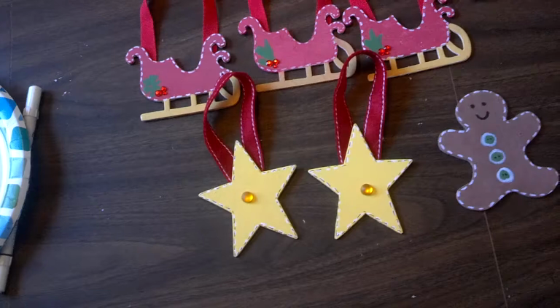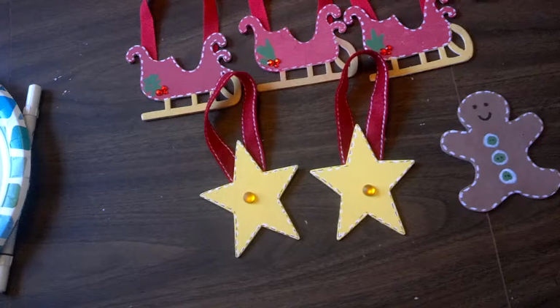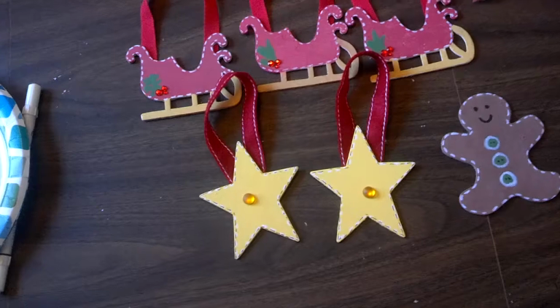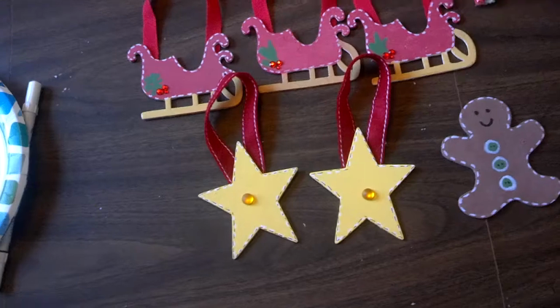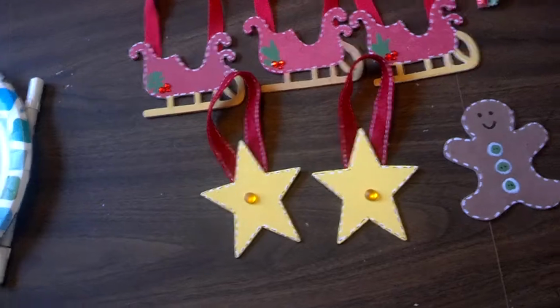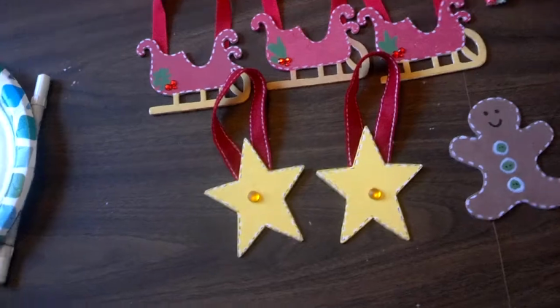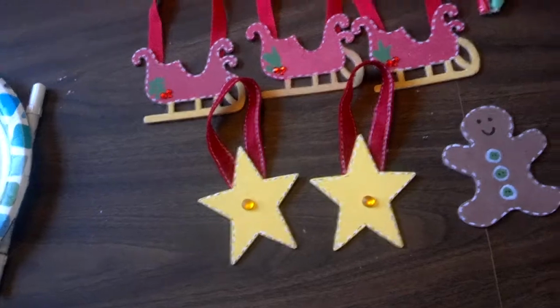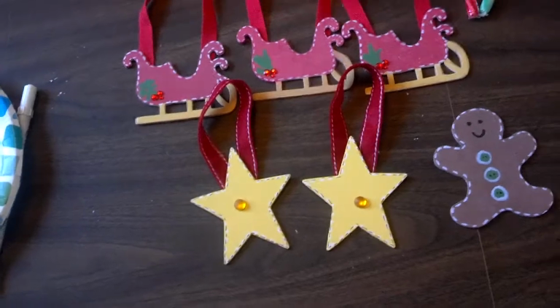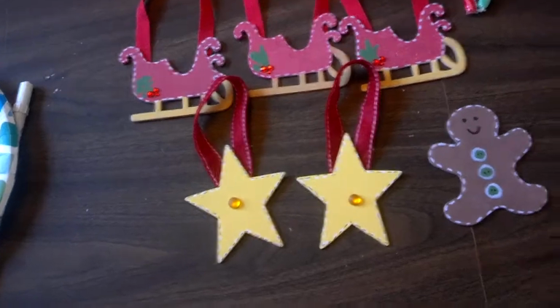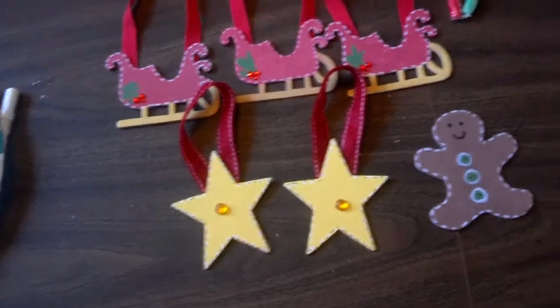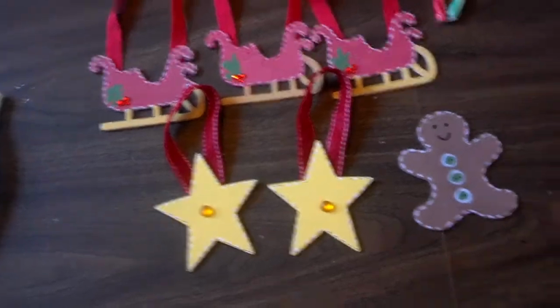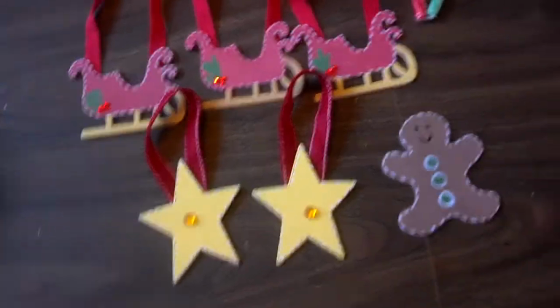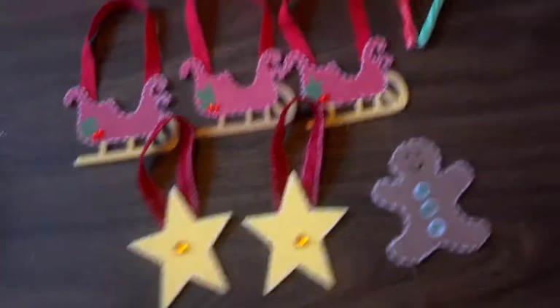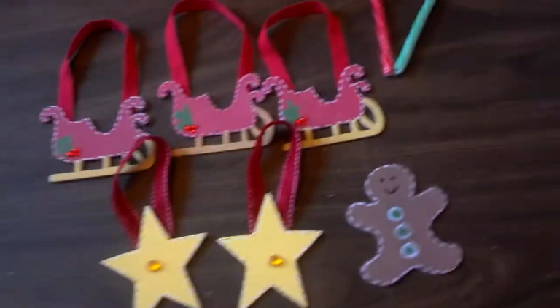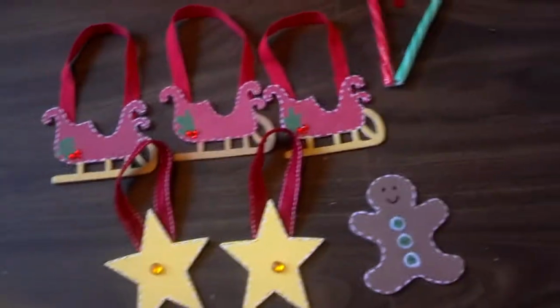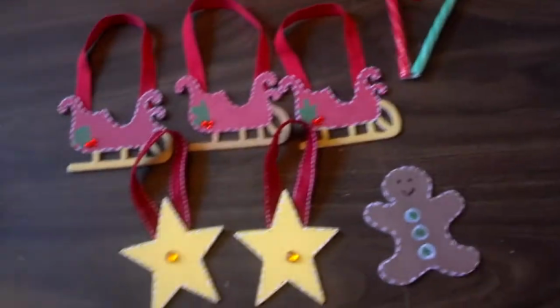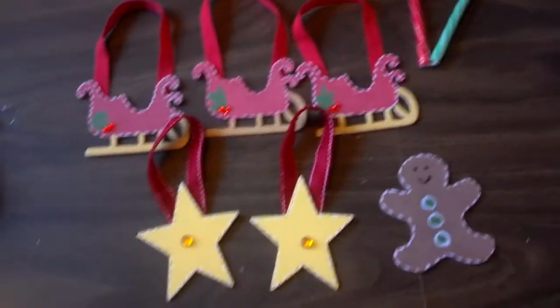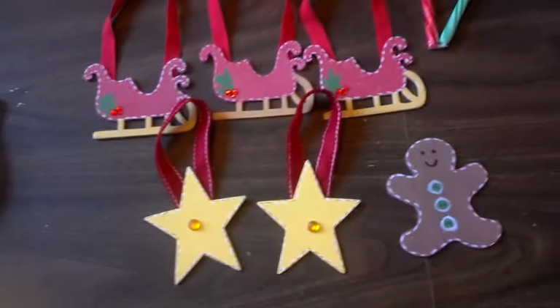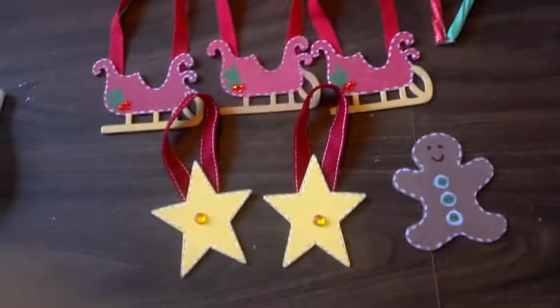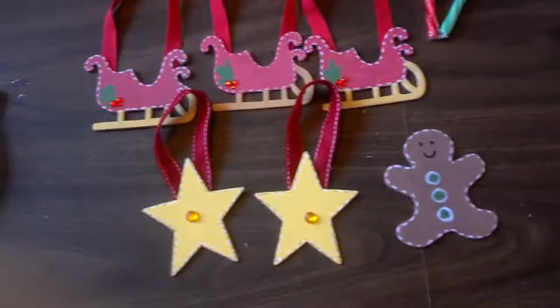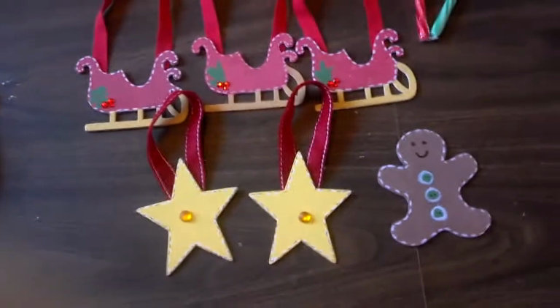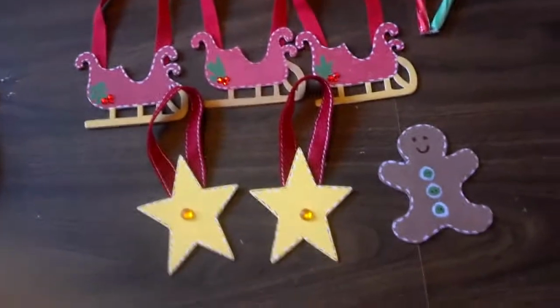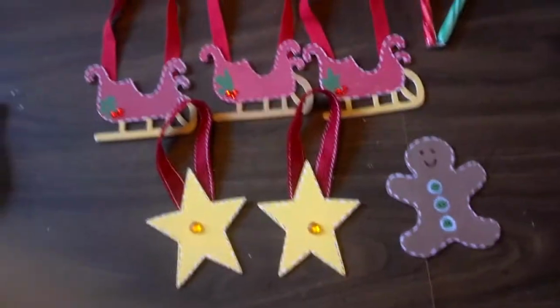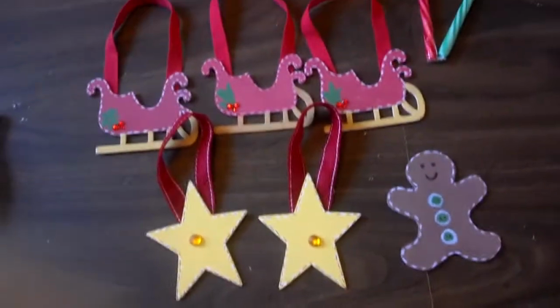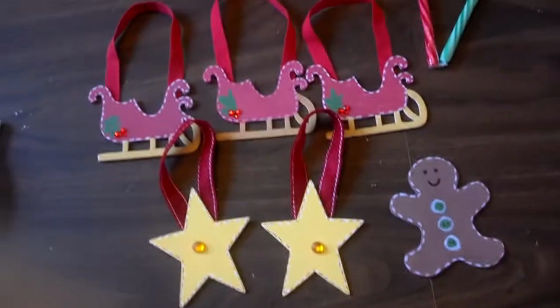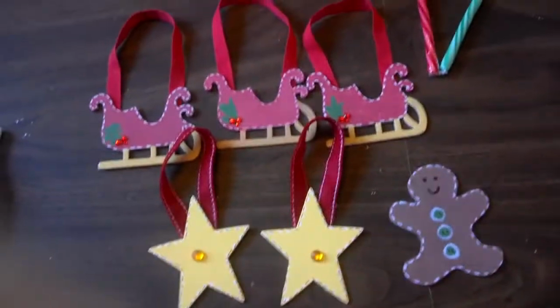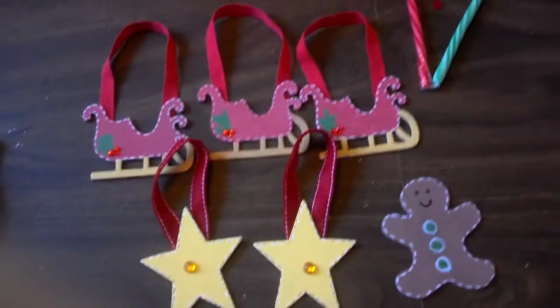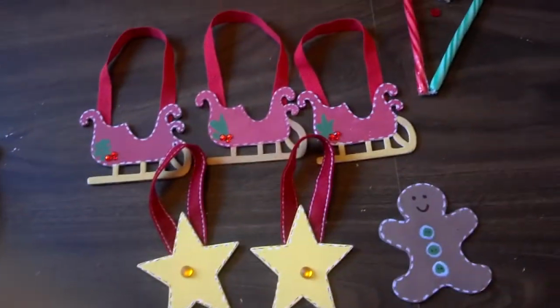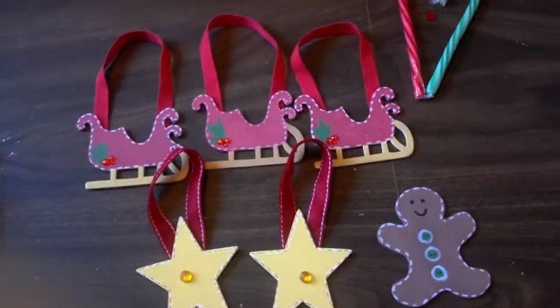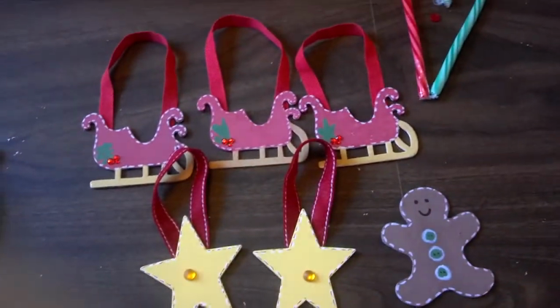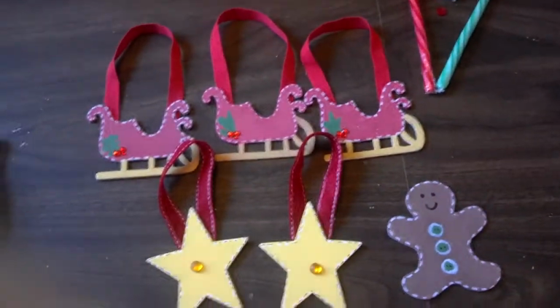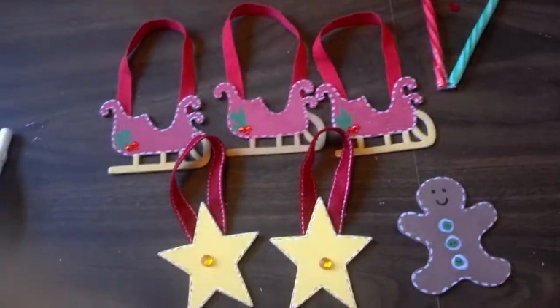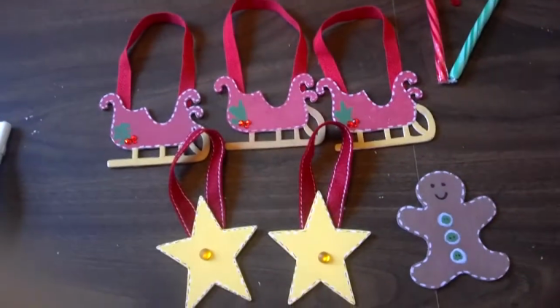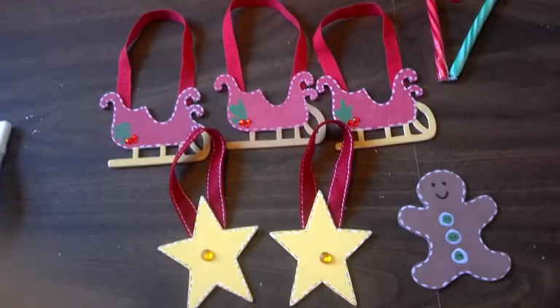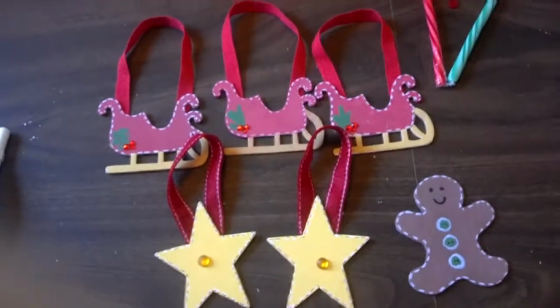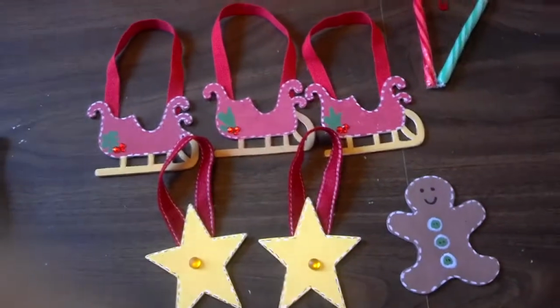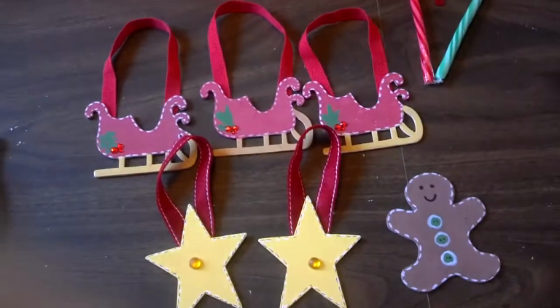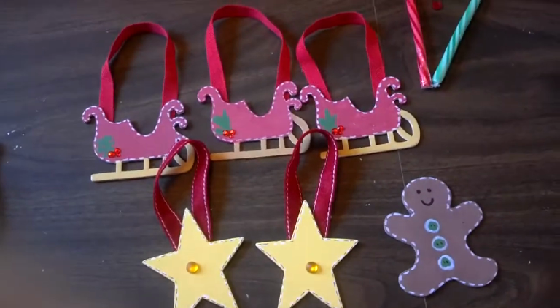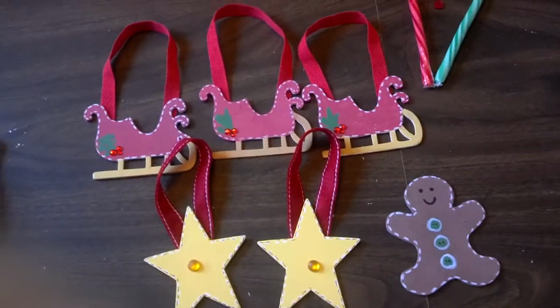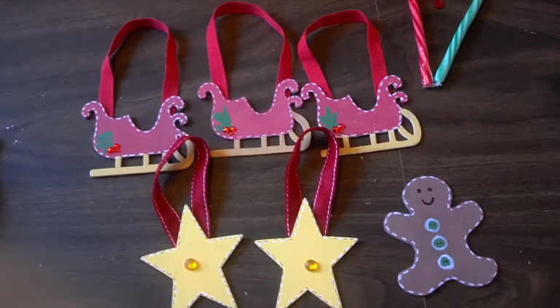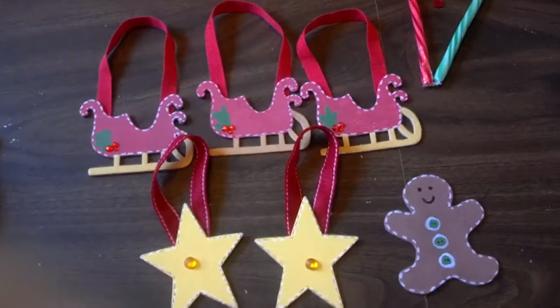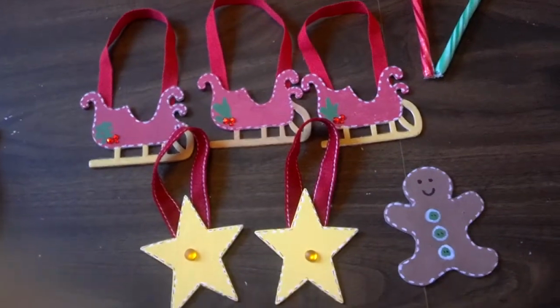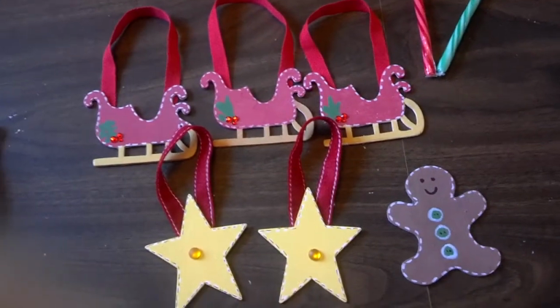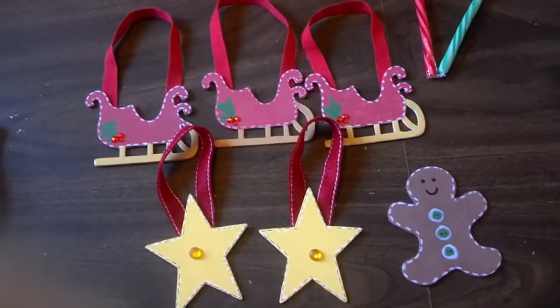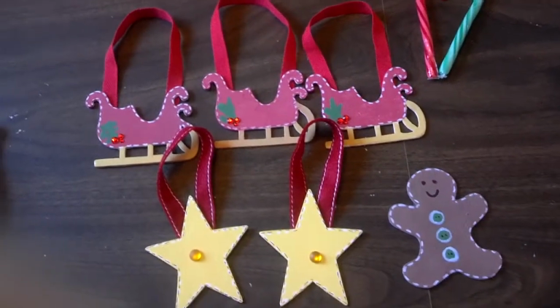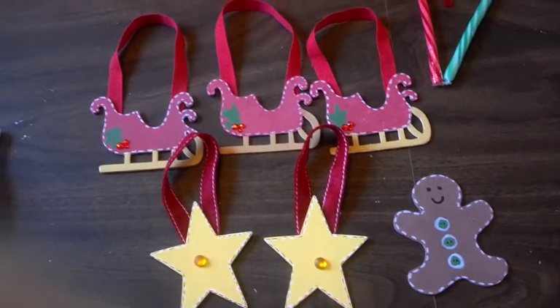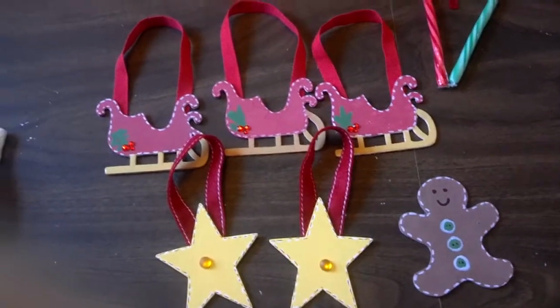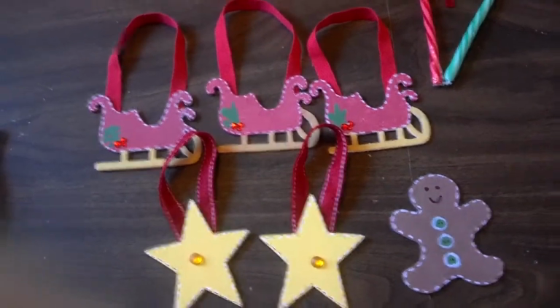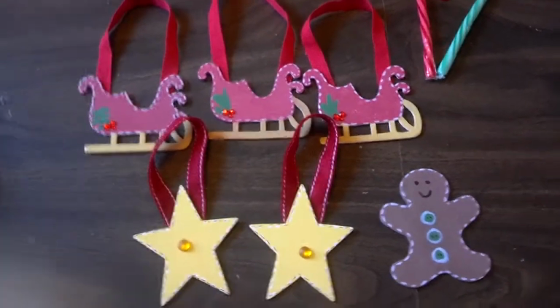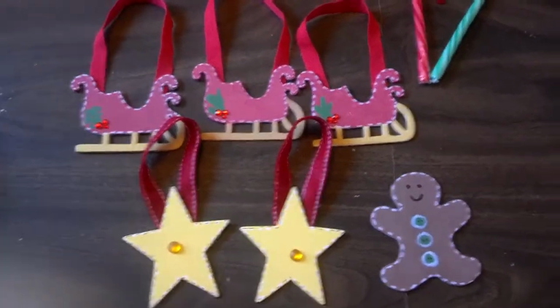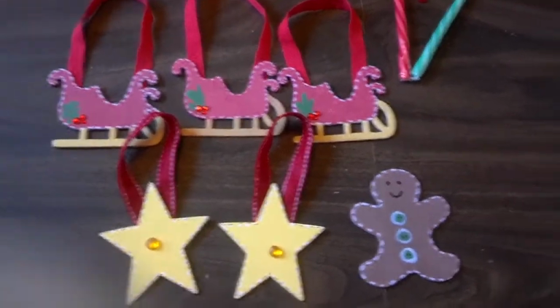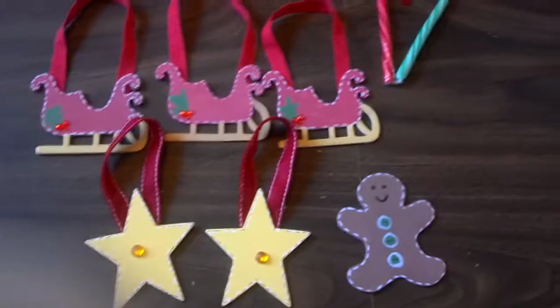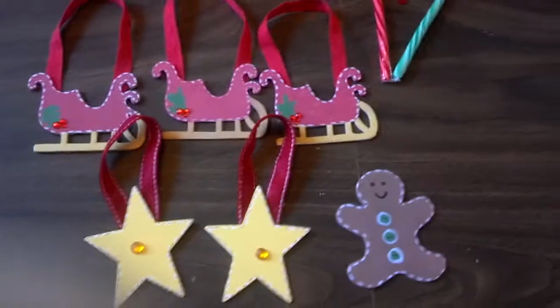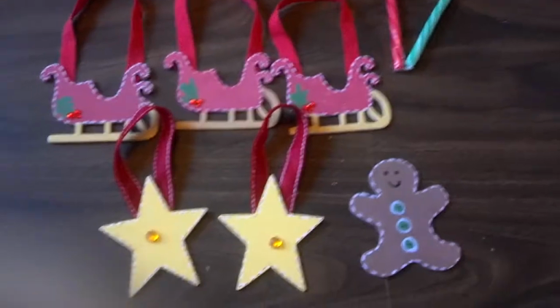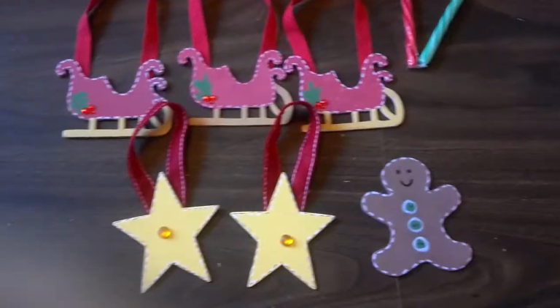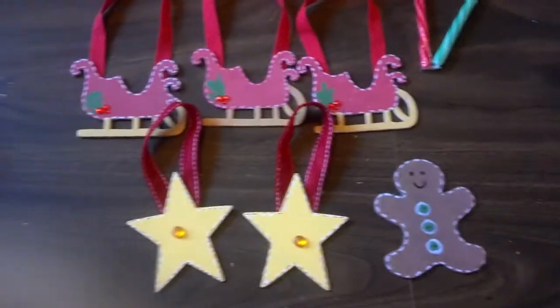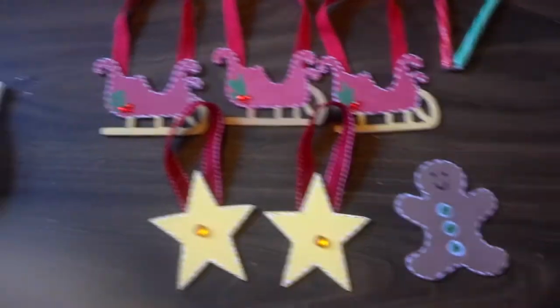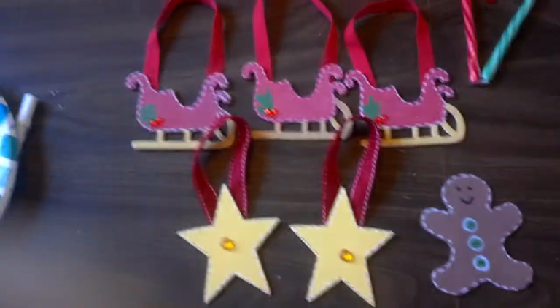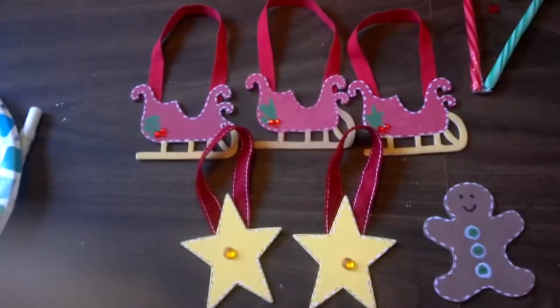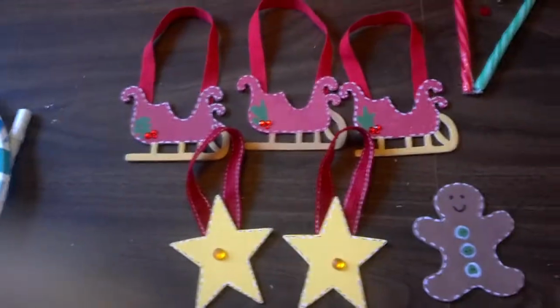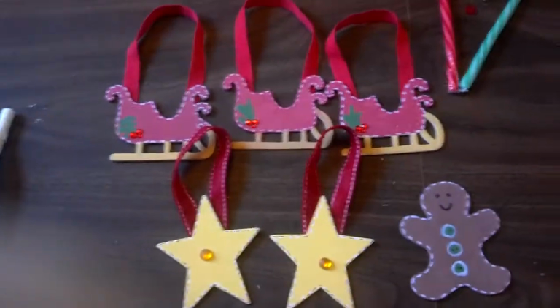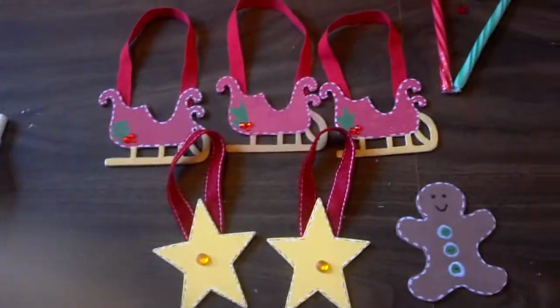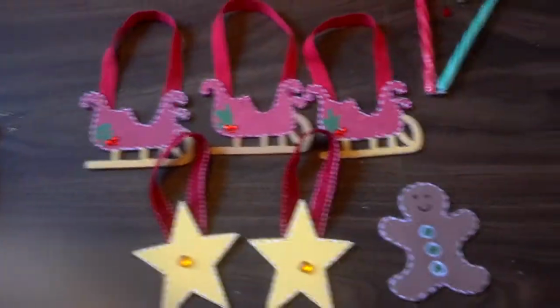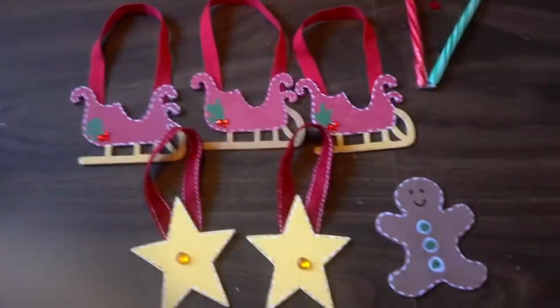Hey guys, it's Tiff, and I am here with Parker, and he wants to share a special project with you. So here's Parker.